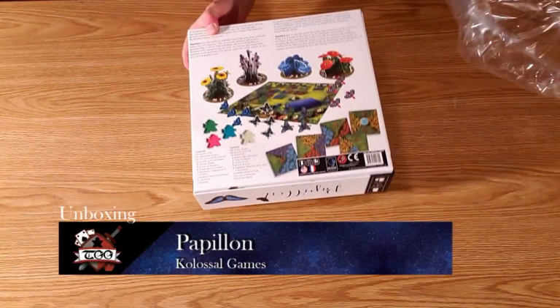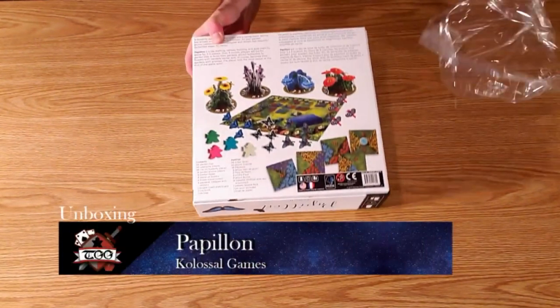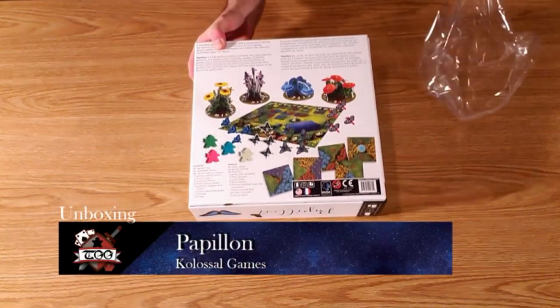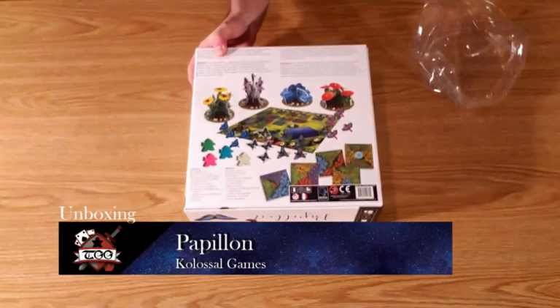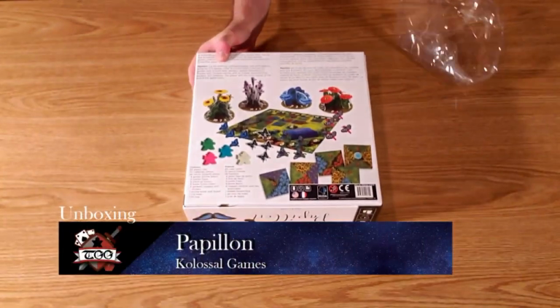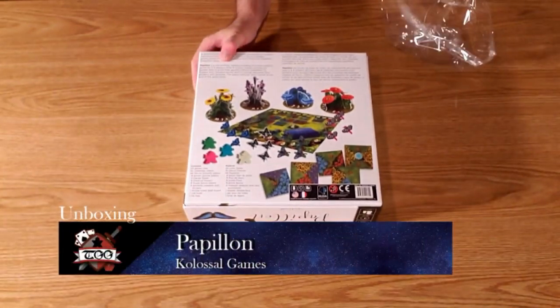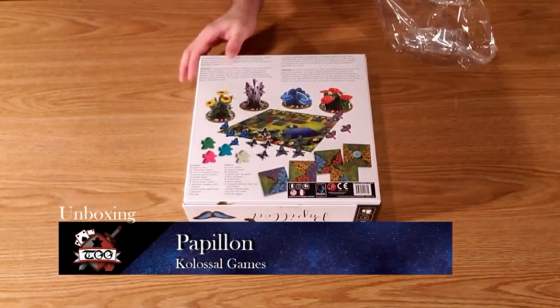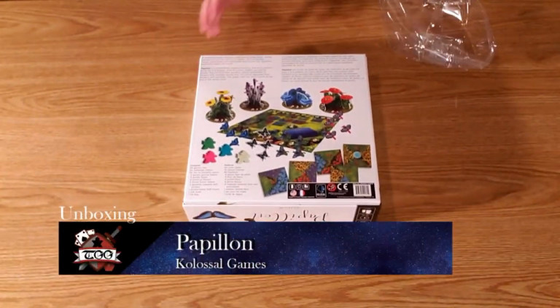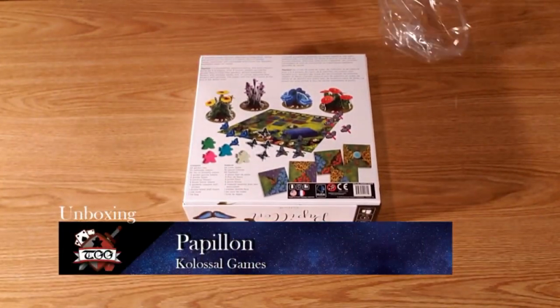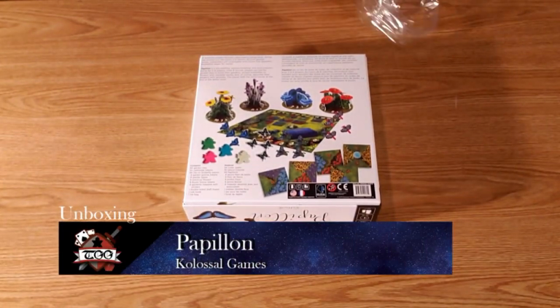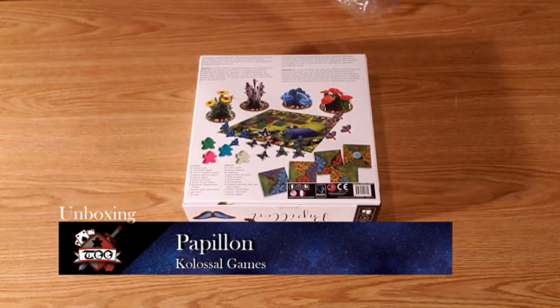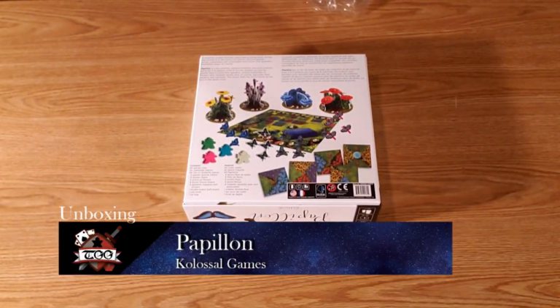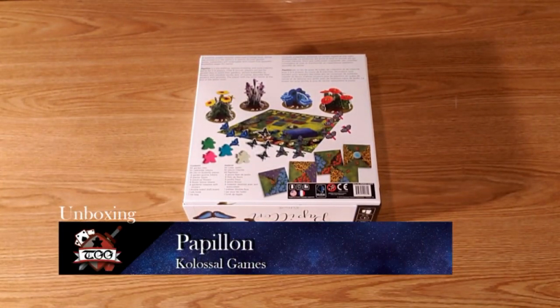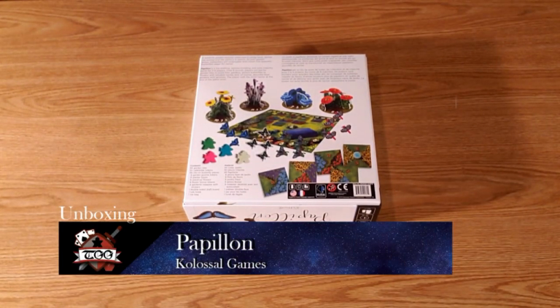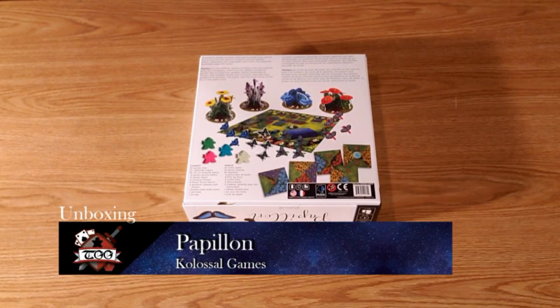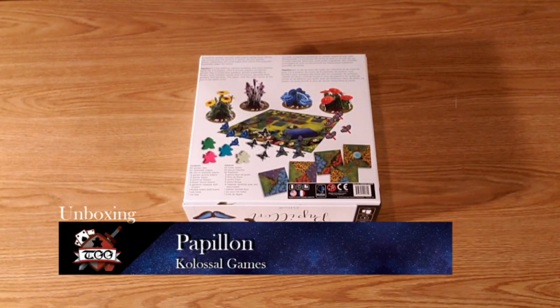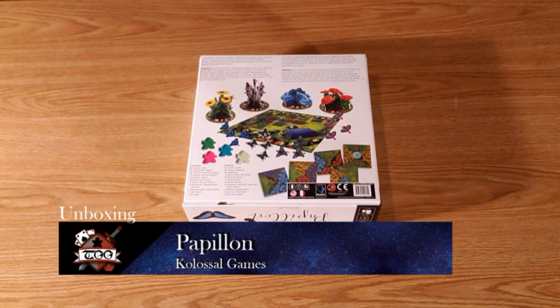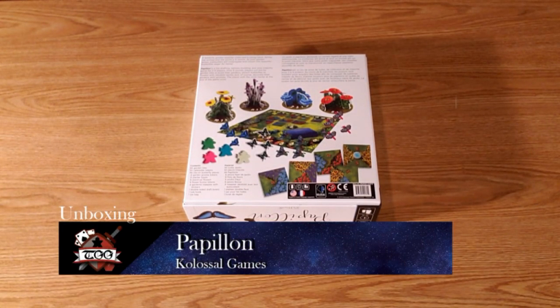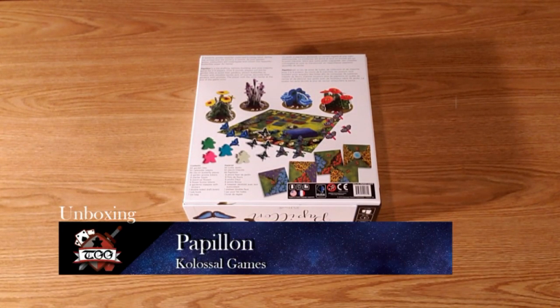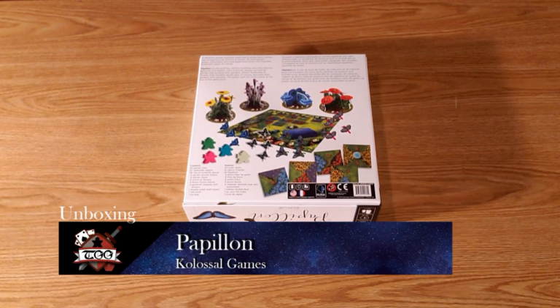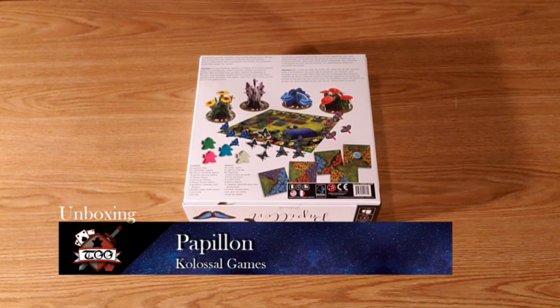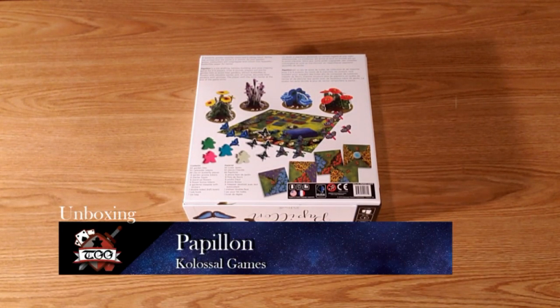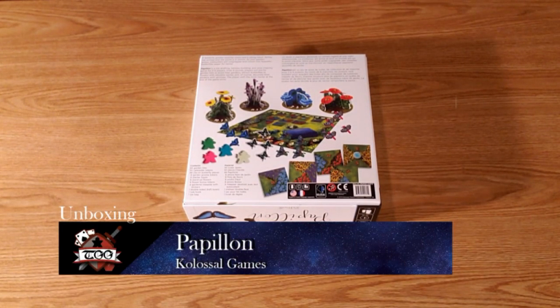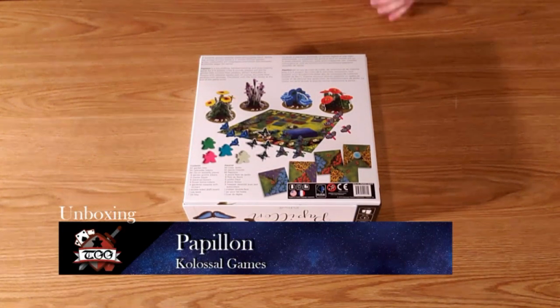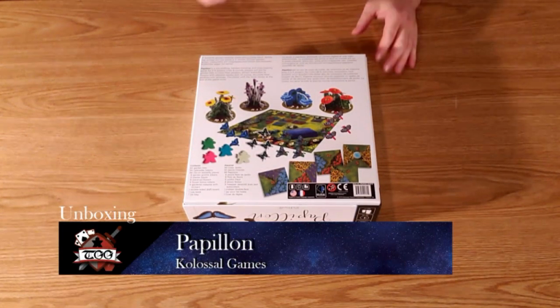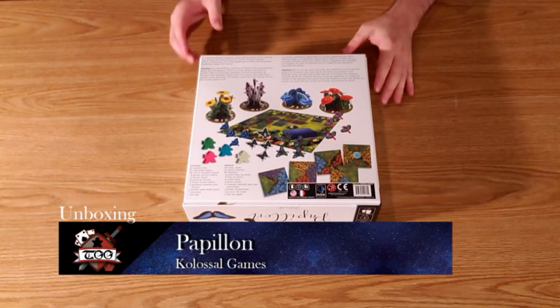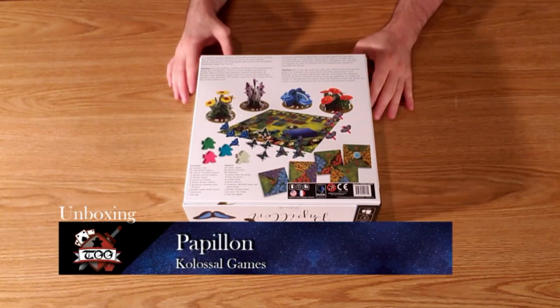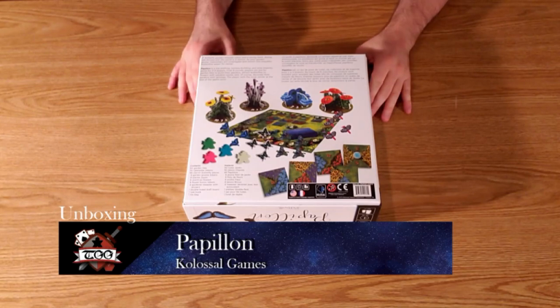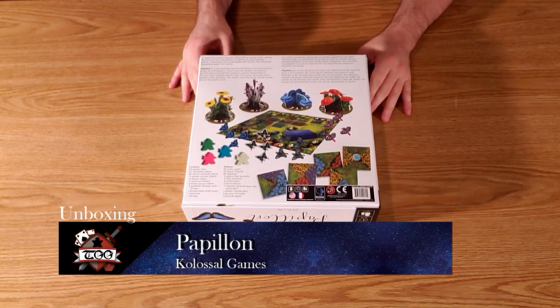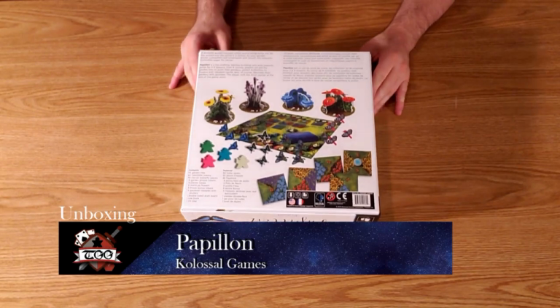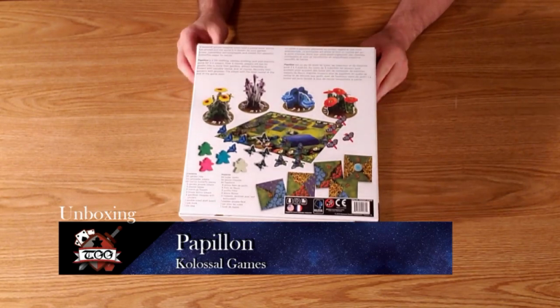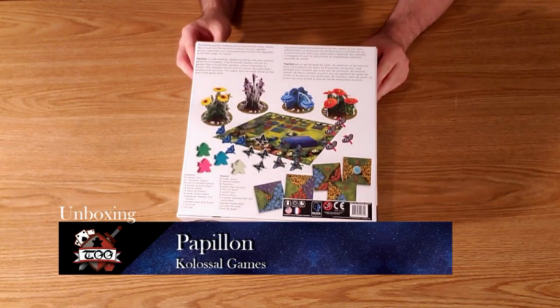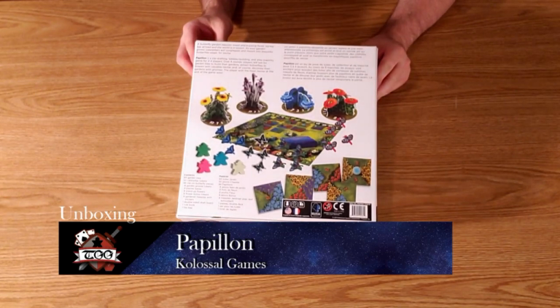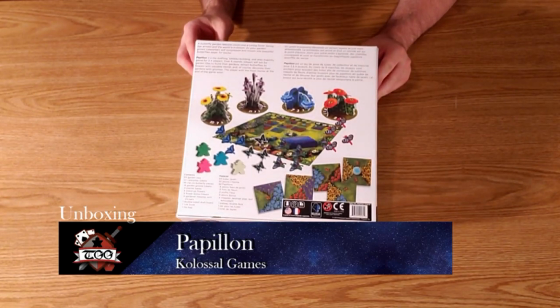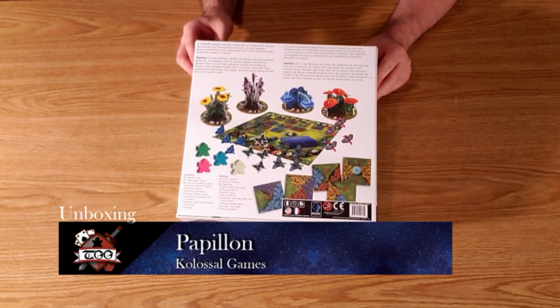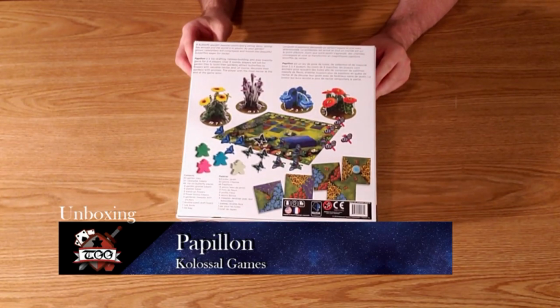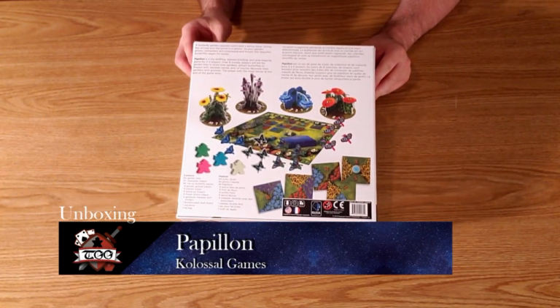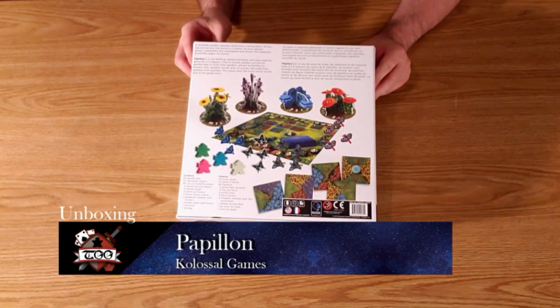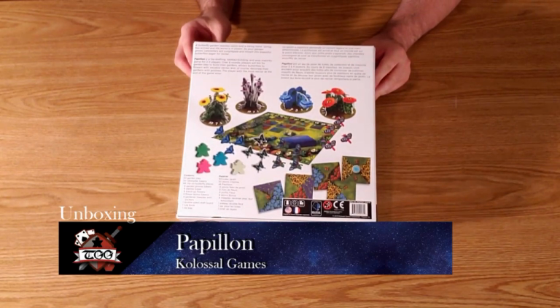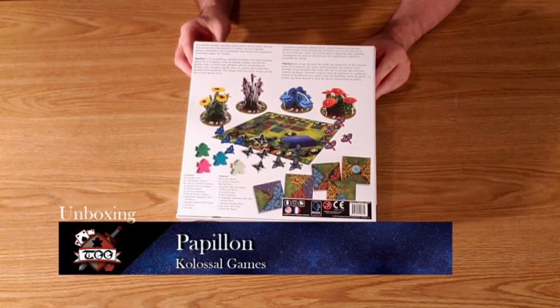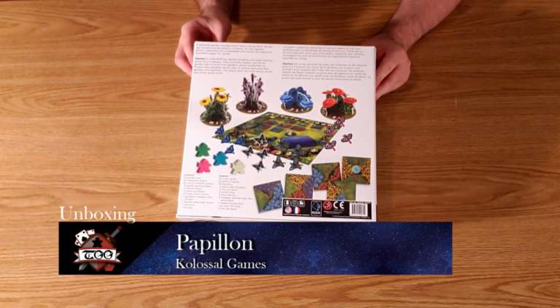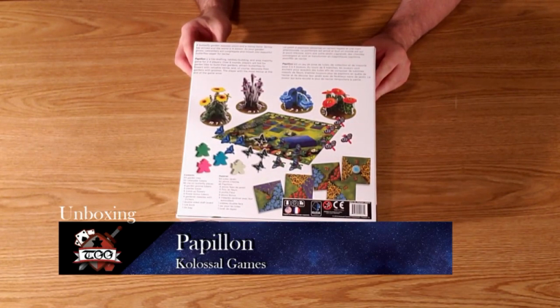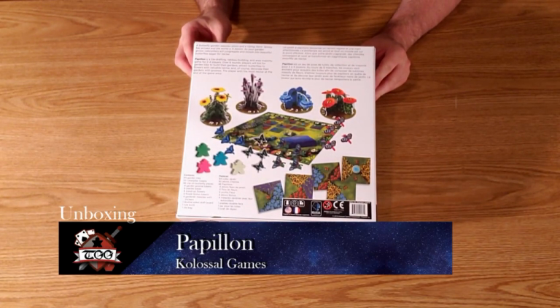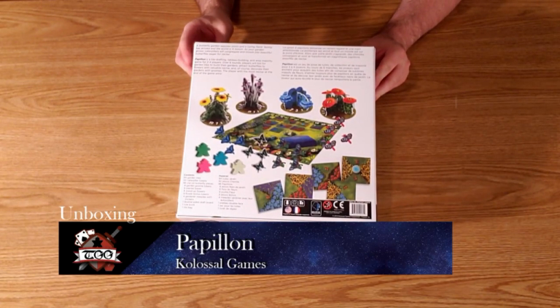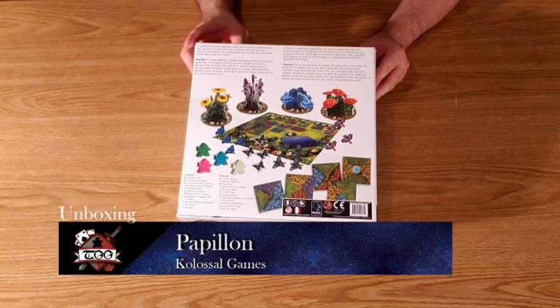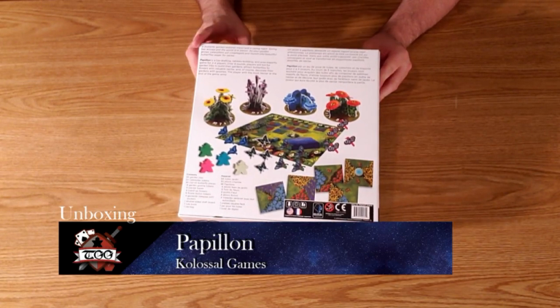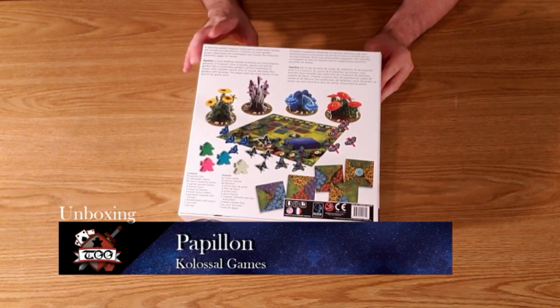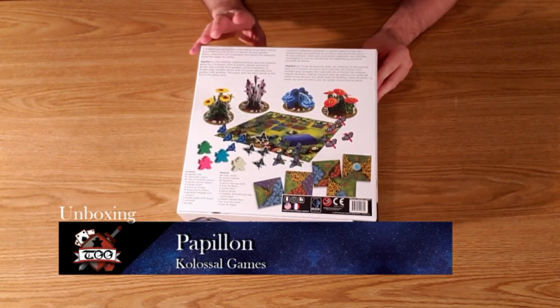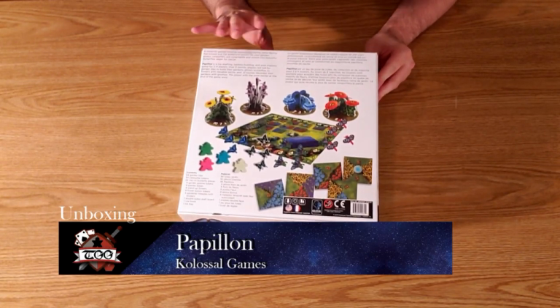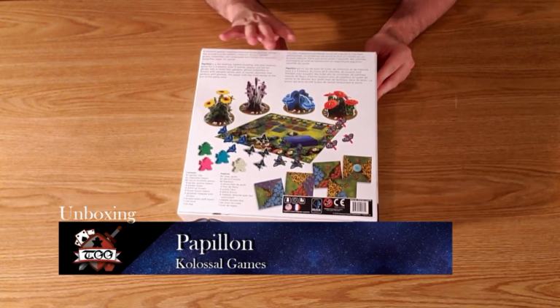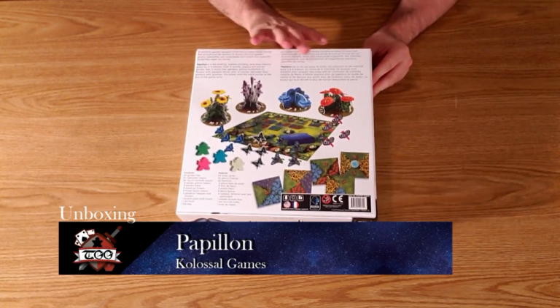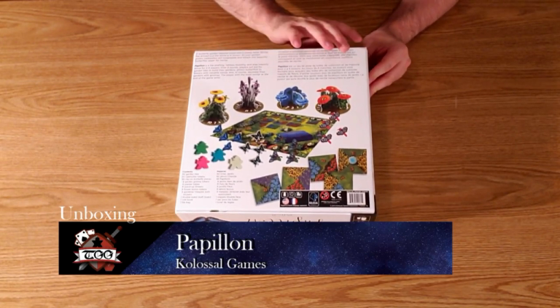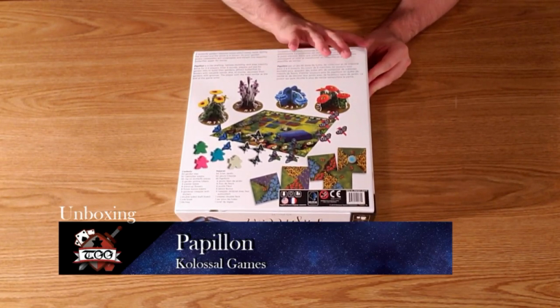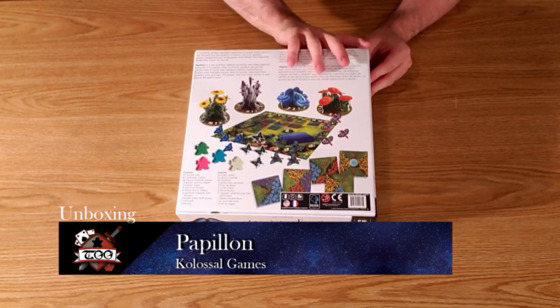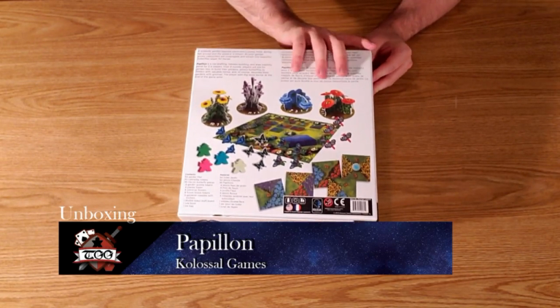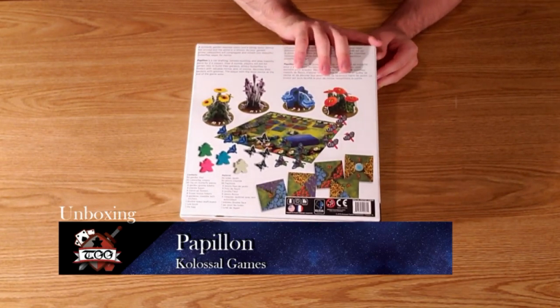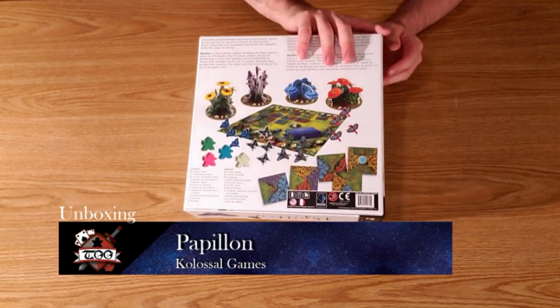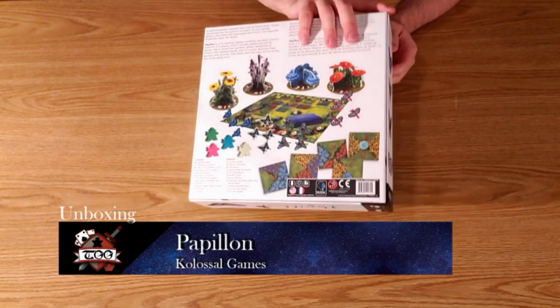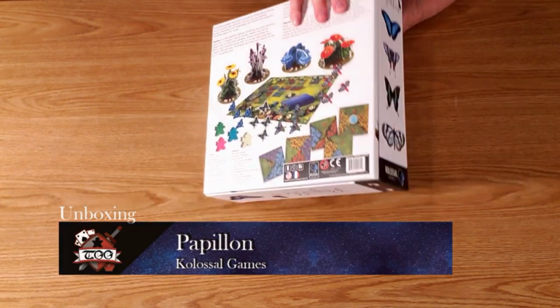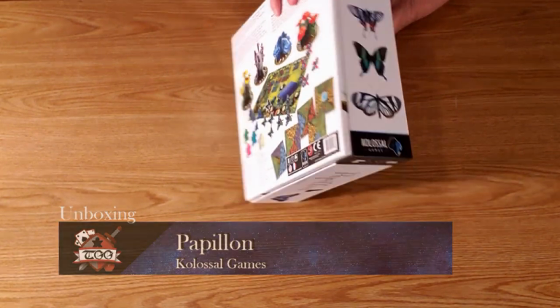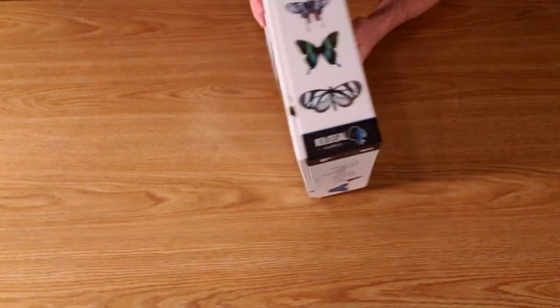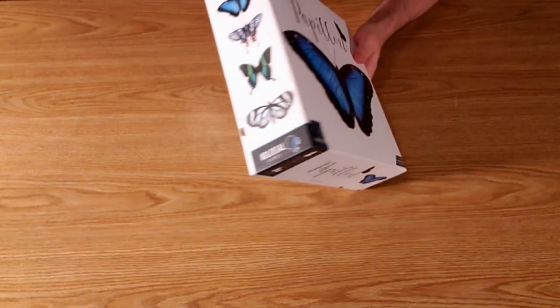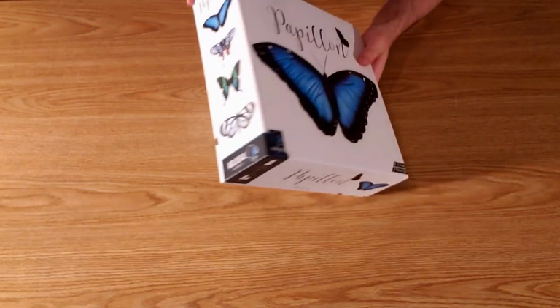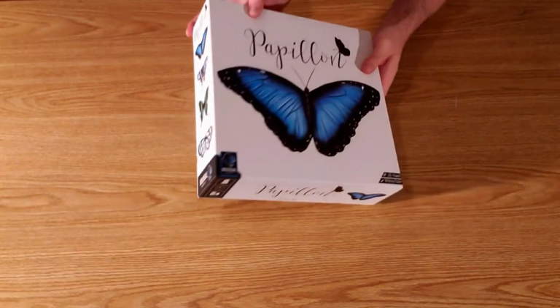Today I'll be unboxing Papillion, published by Colossal Game and designed by J.B. Howell.